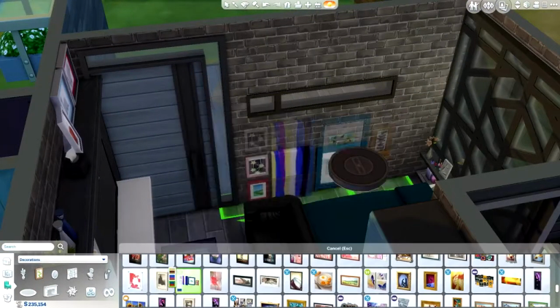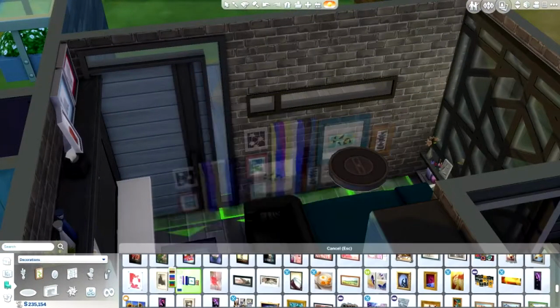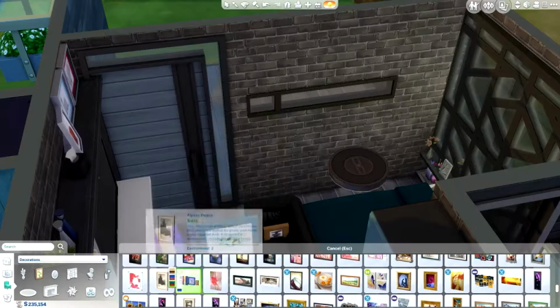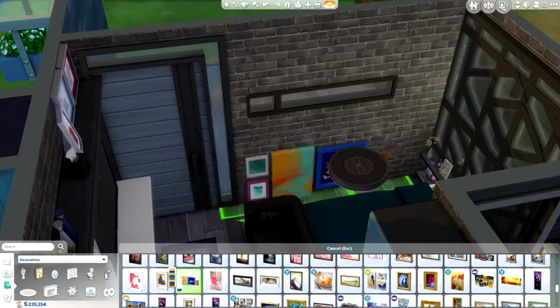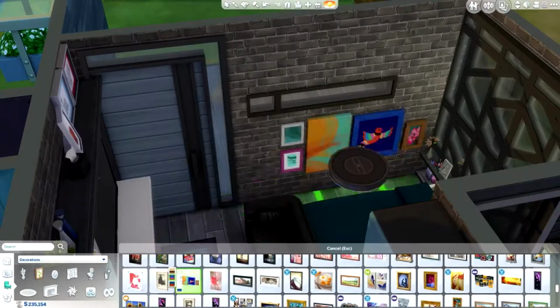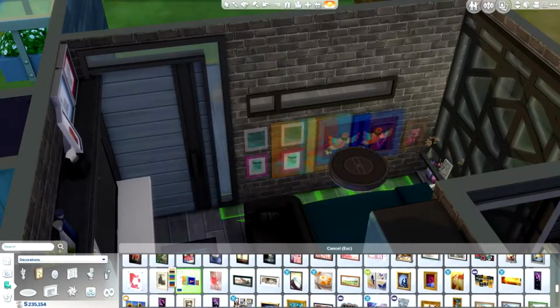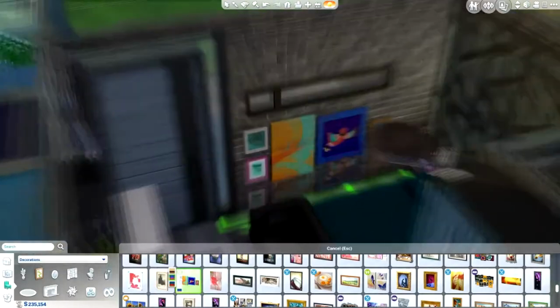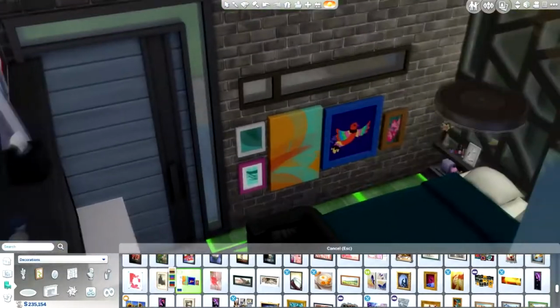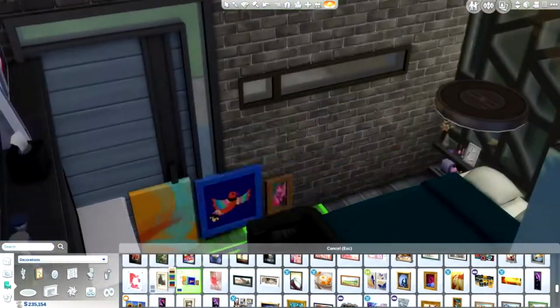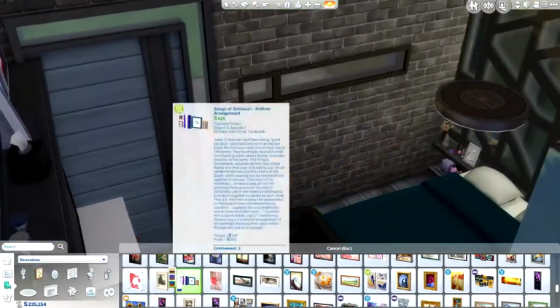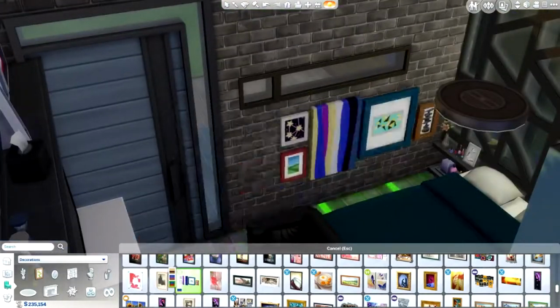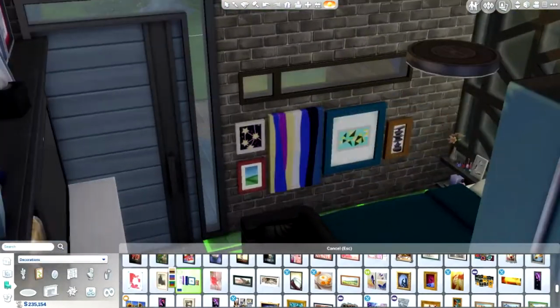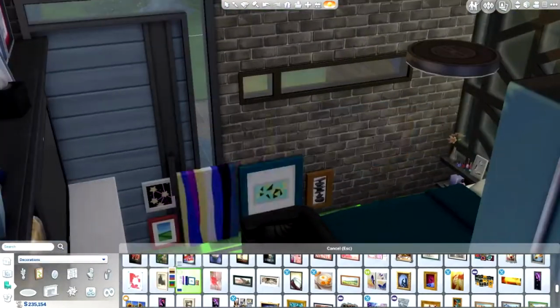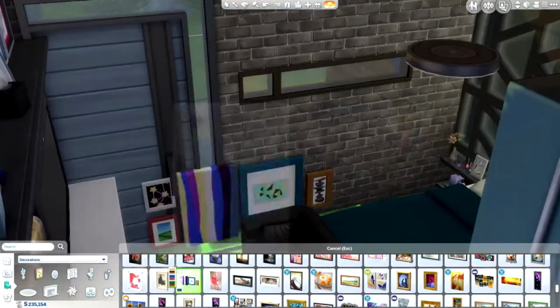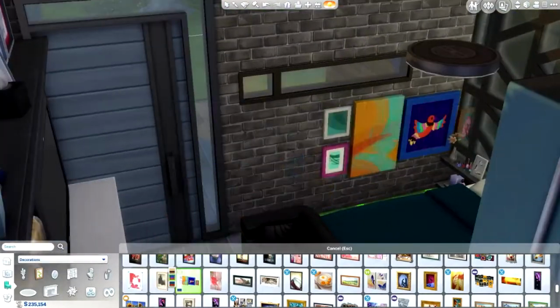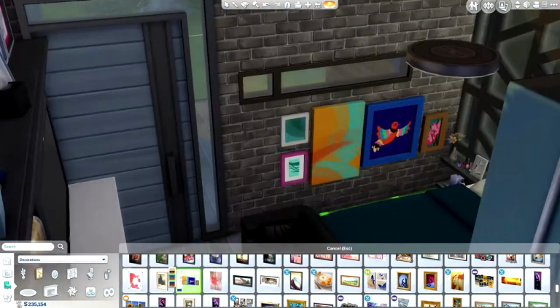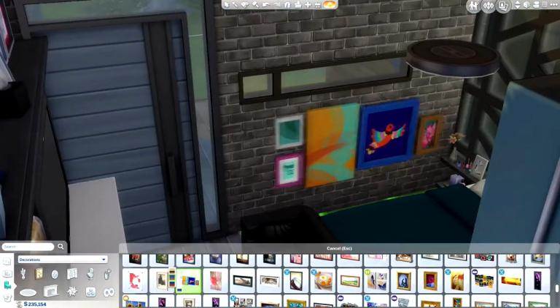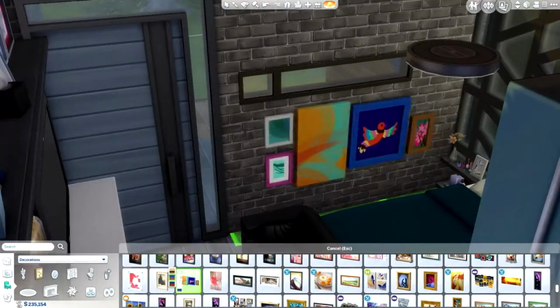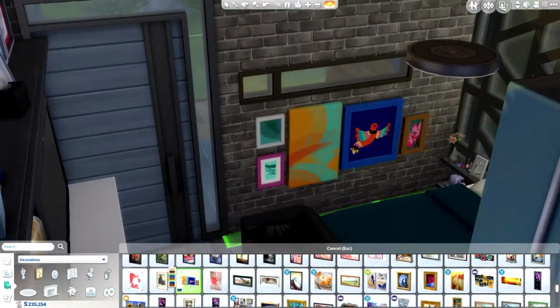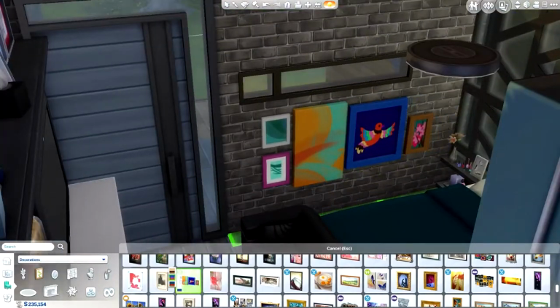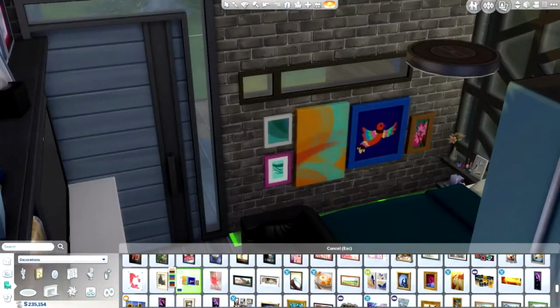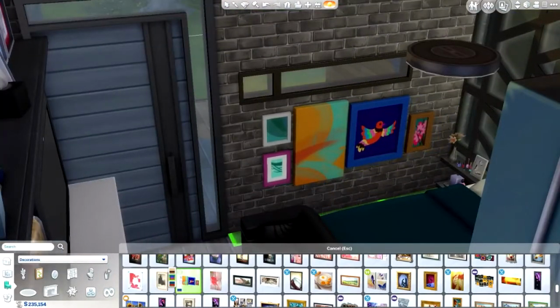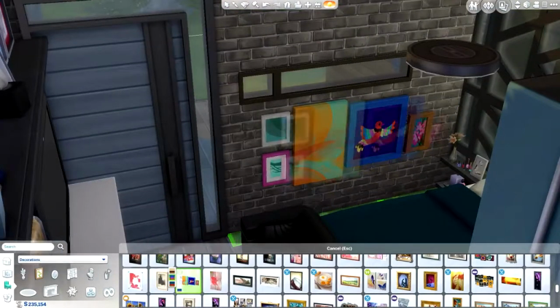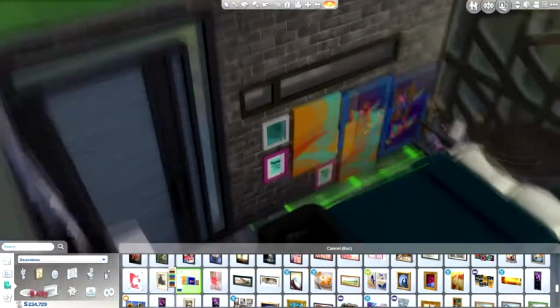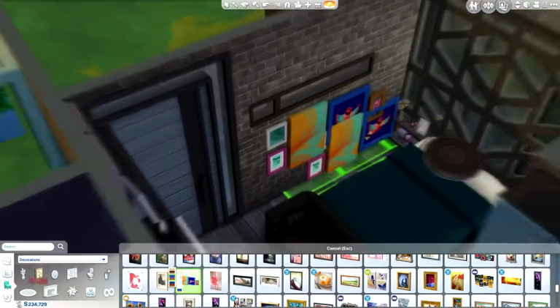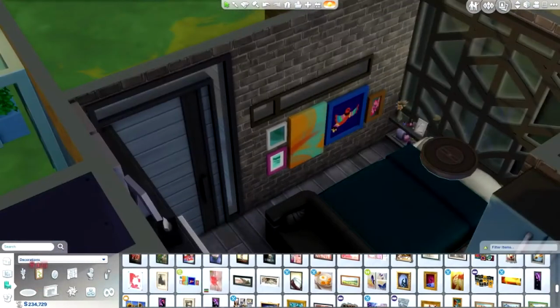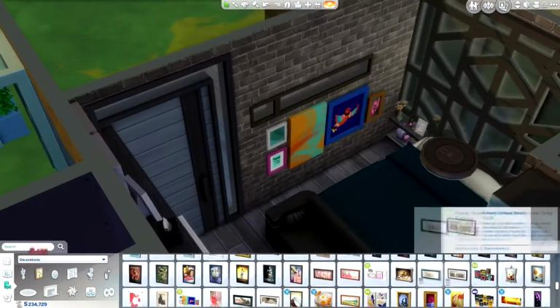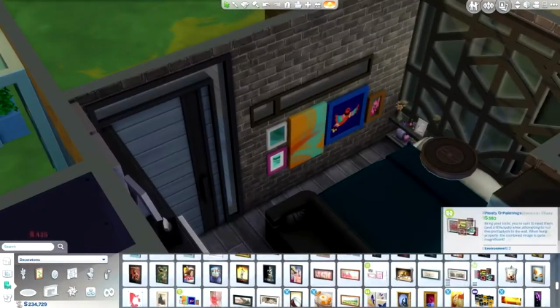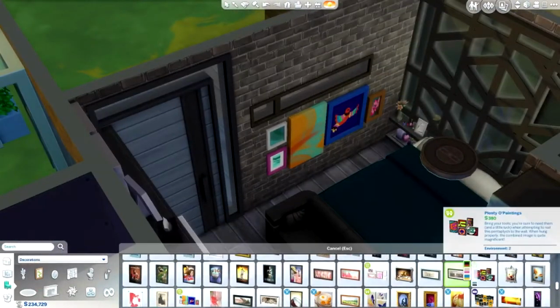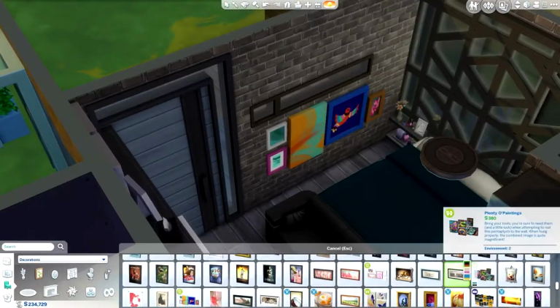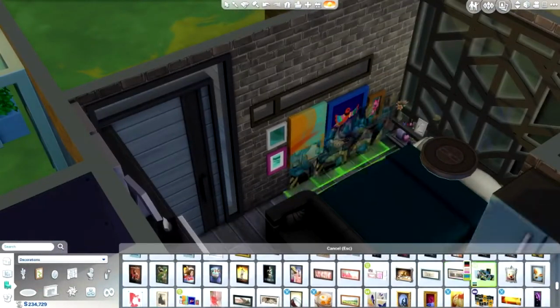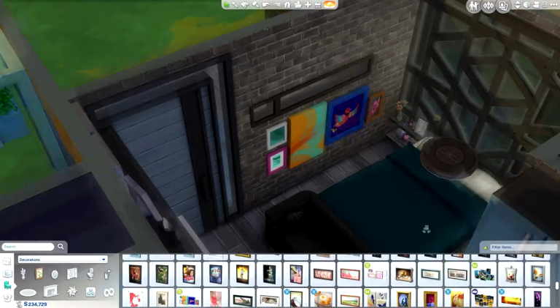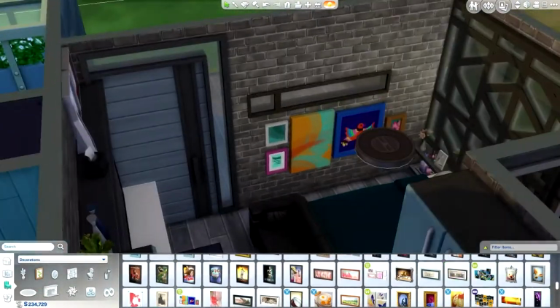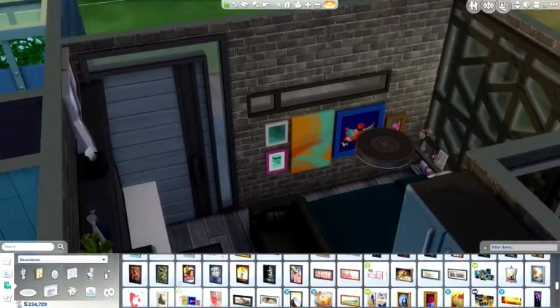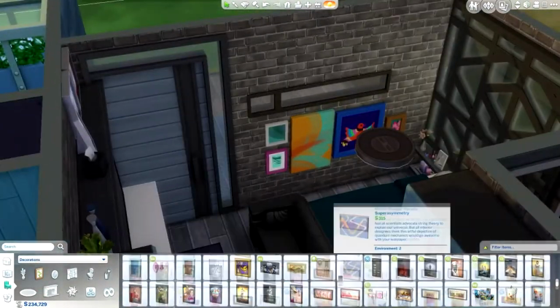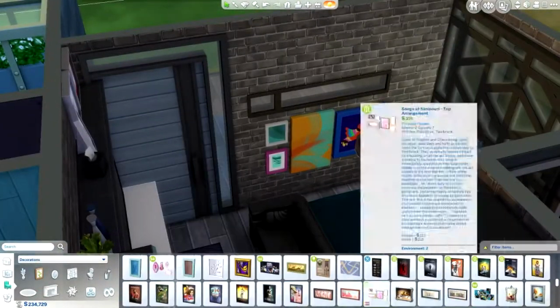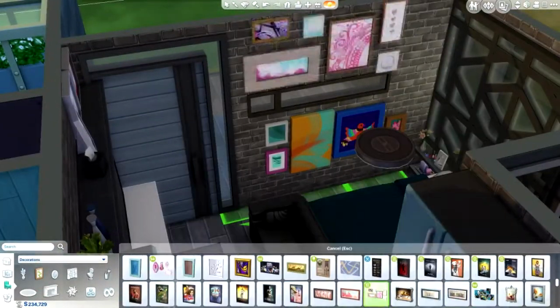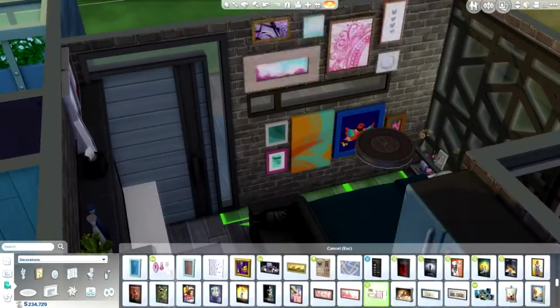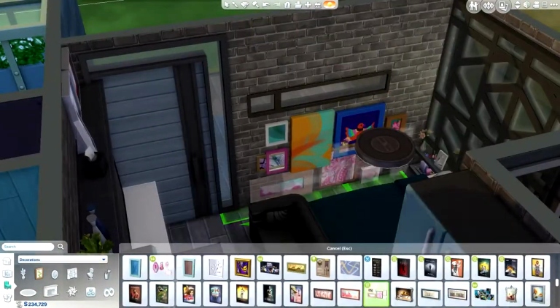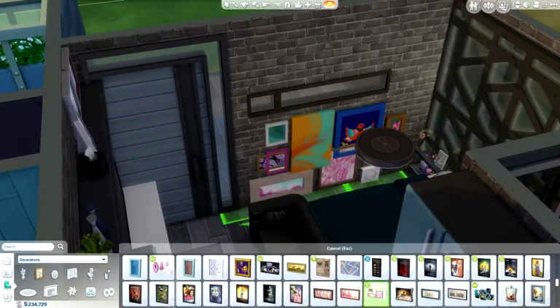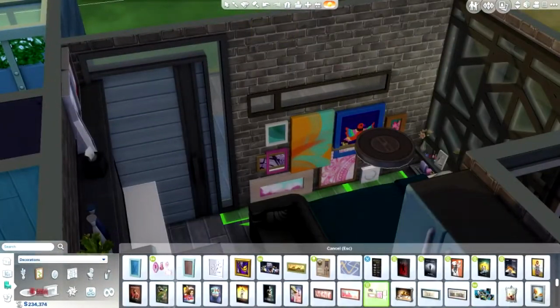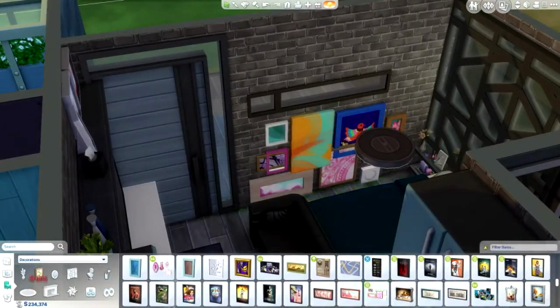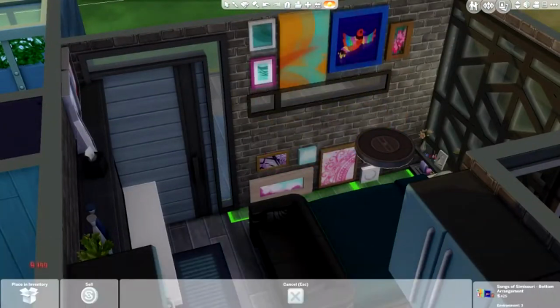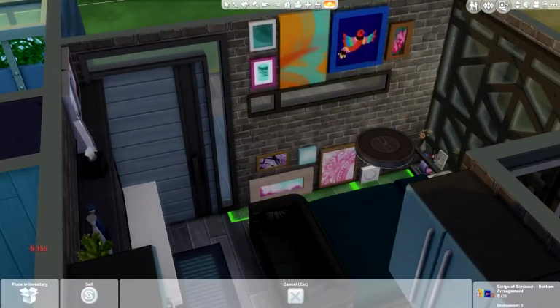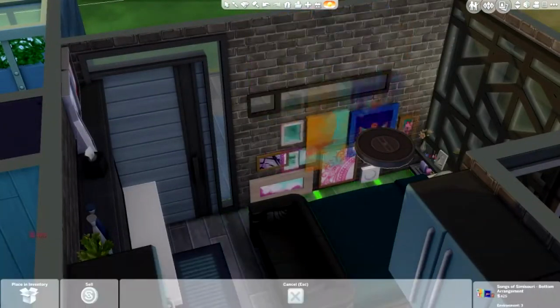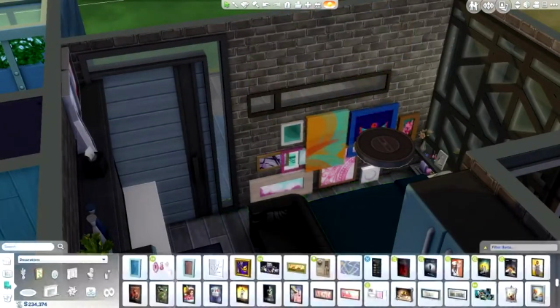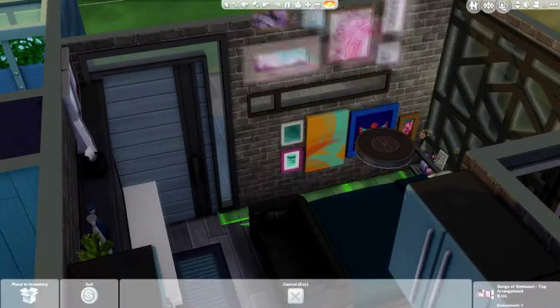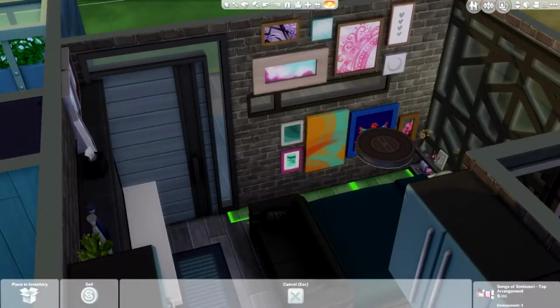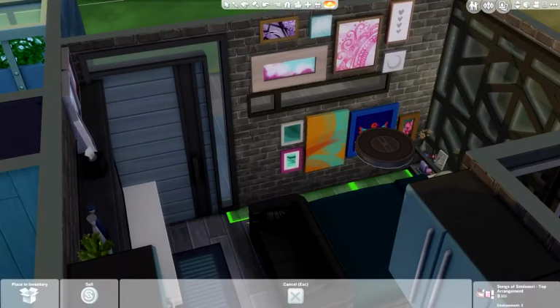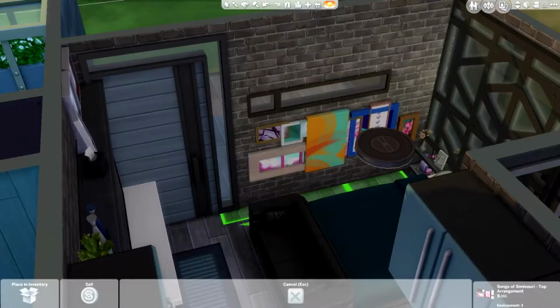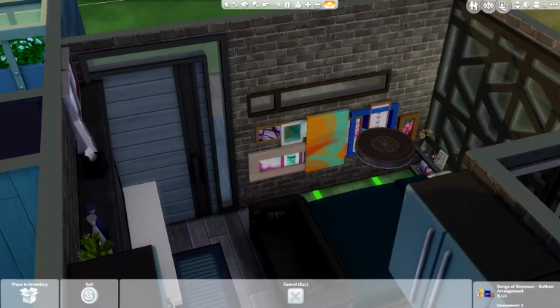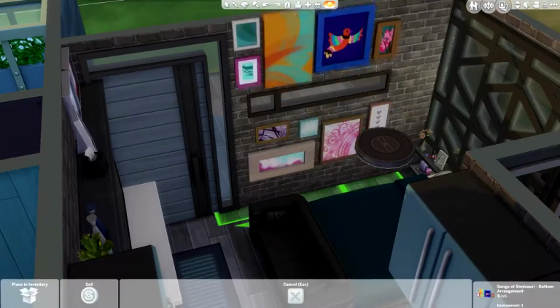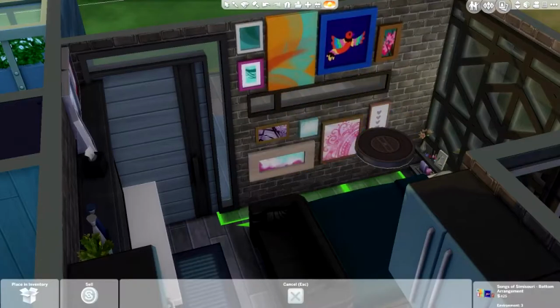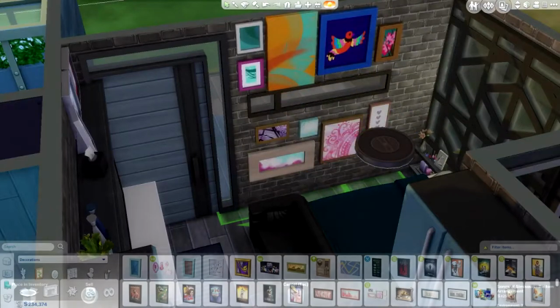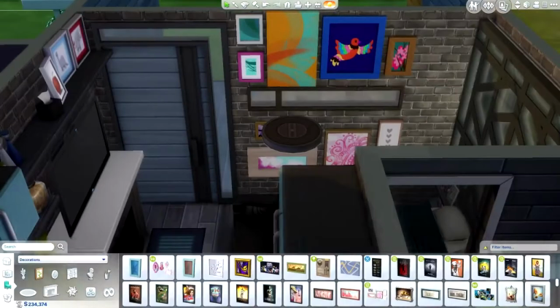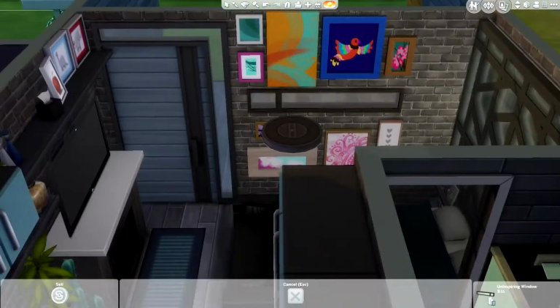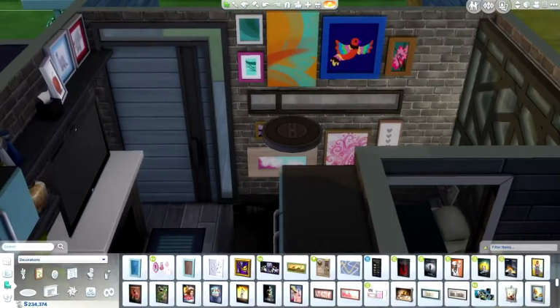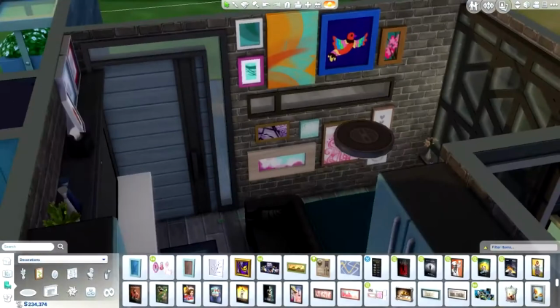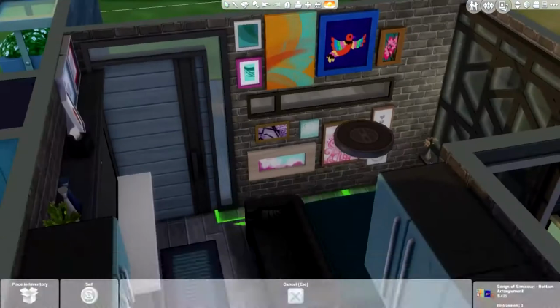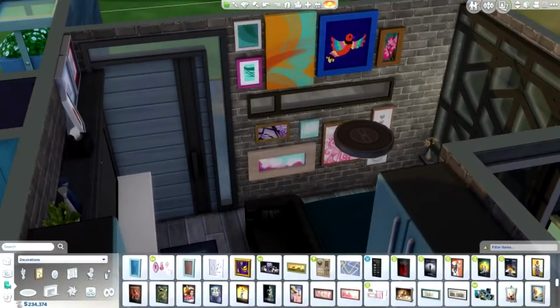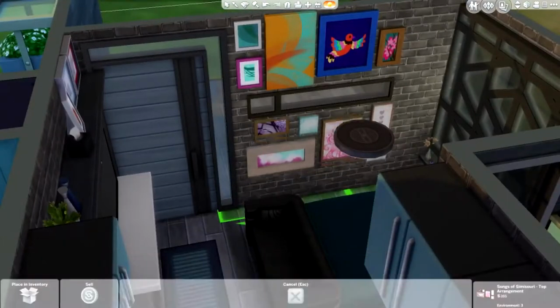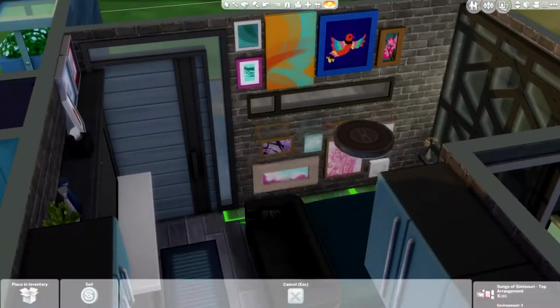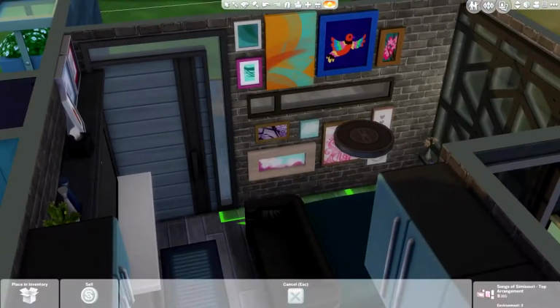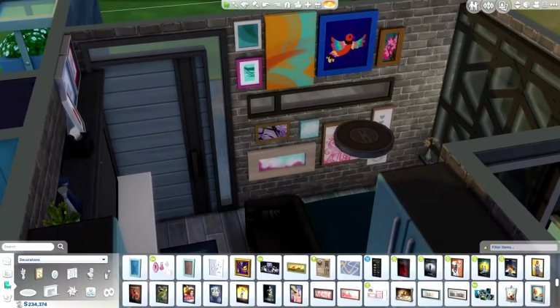Like, maybe the person who lives here is an artist and they've been making little art things while living out in the wilderness.